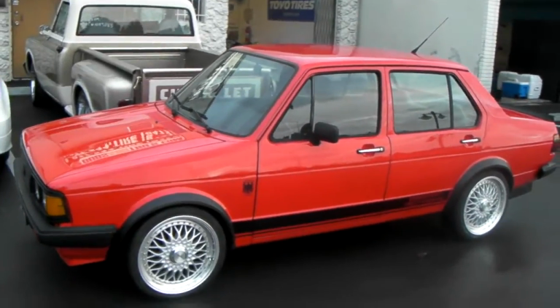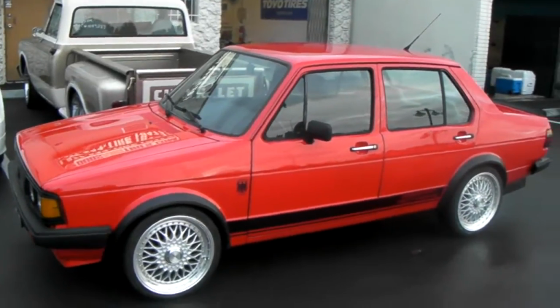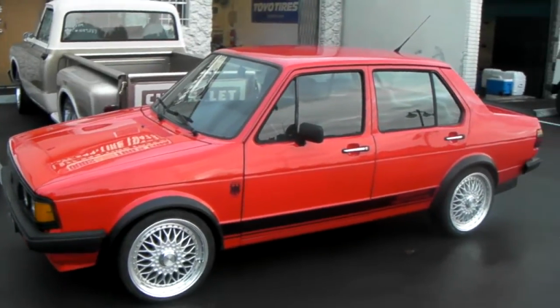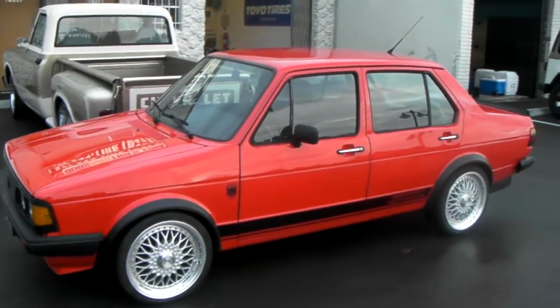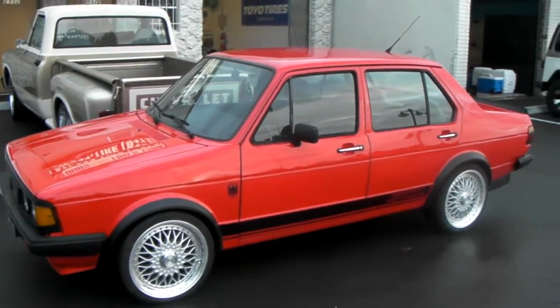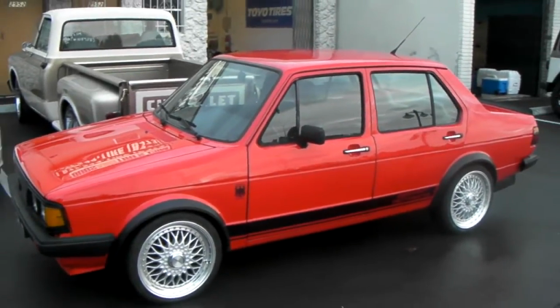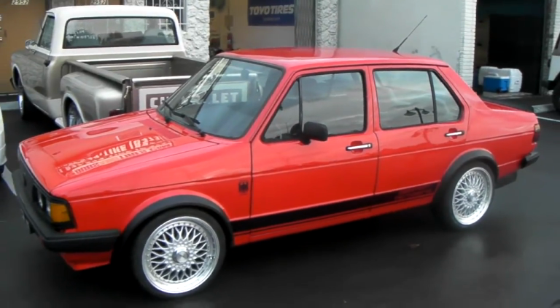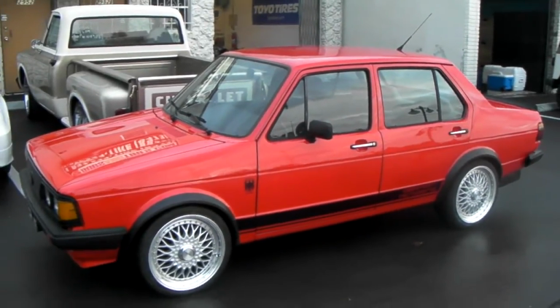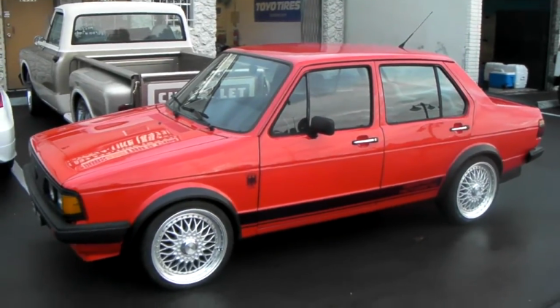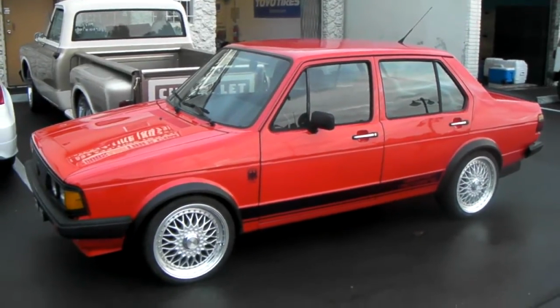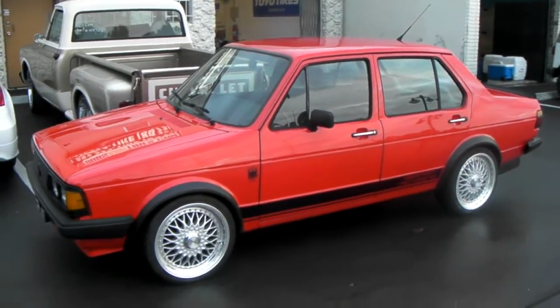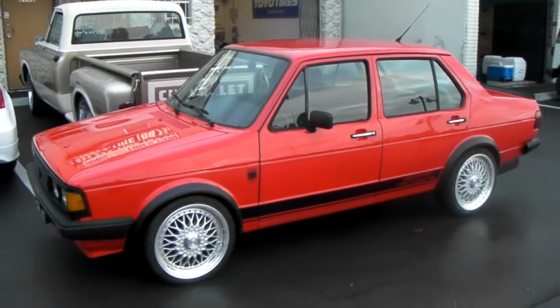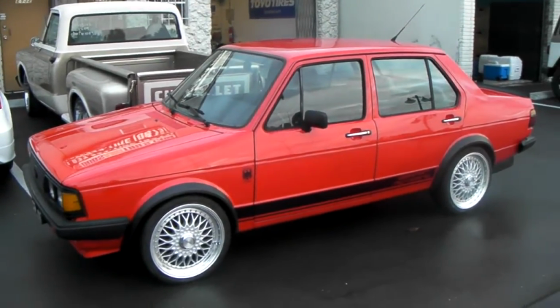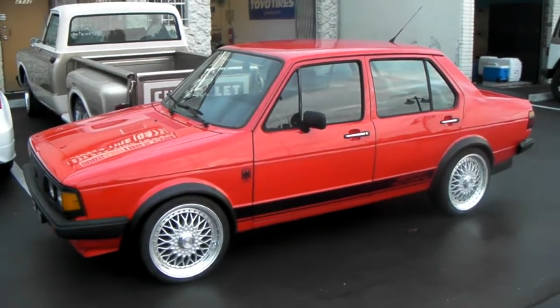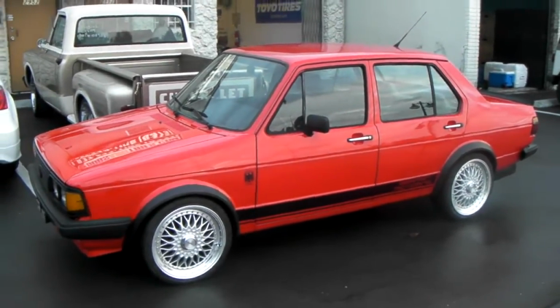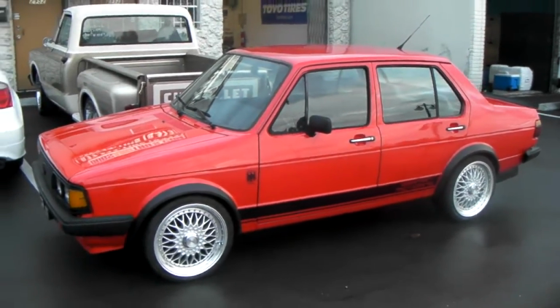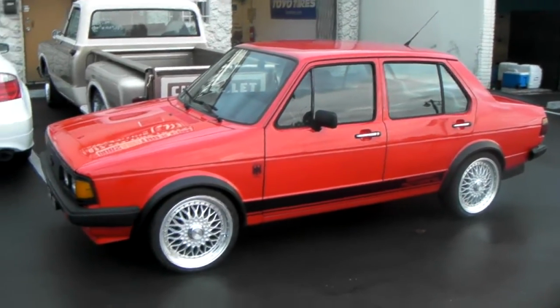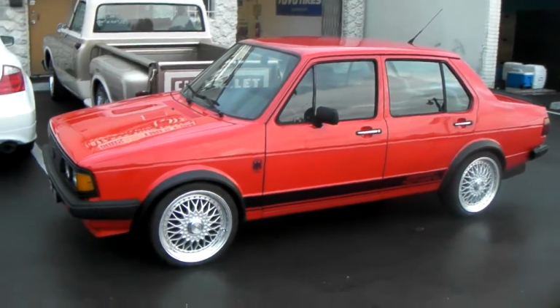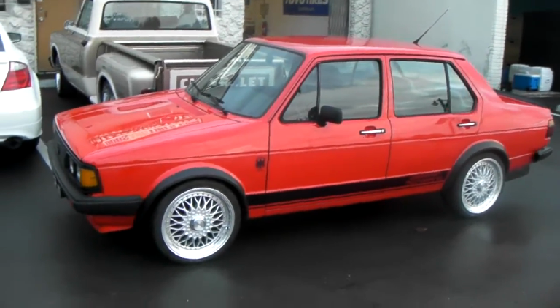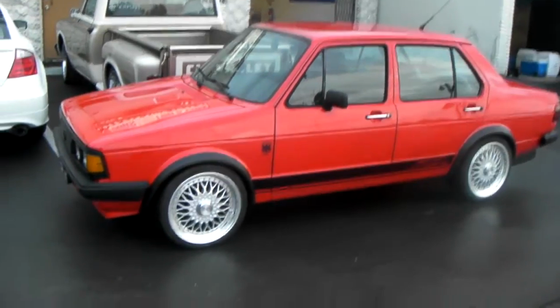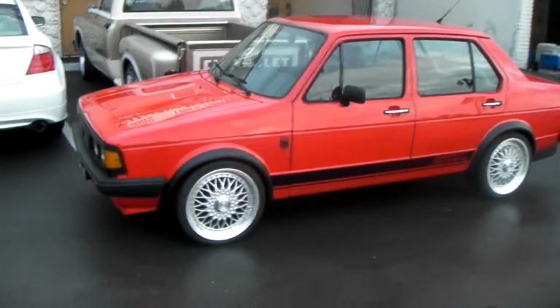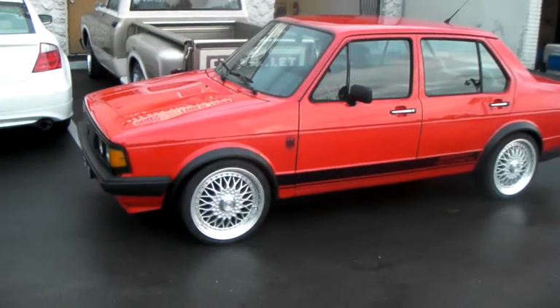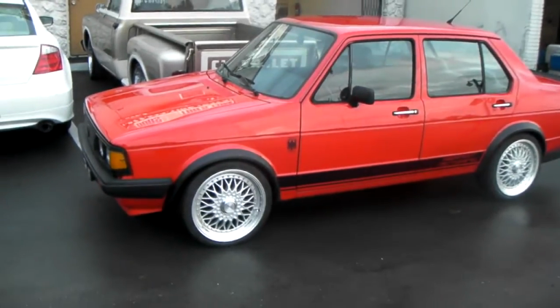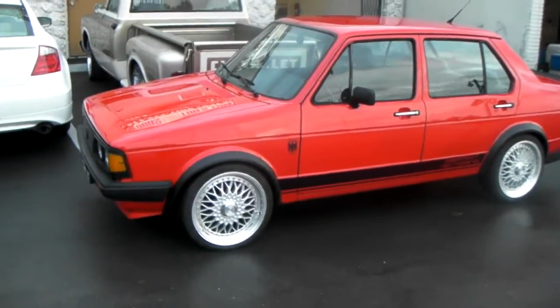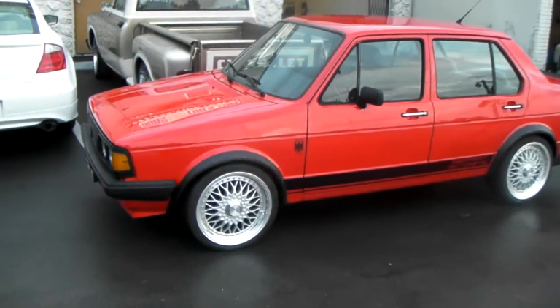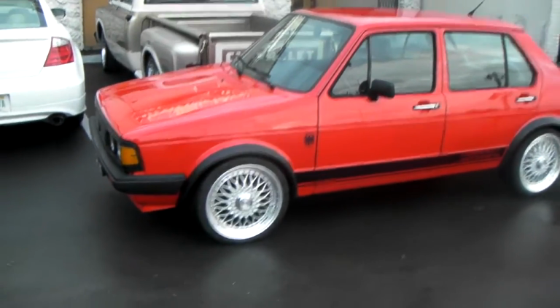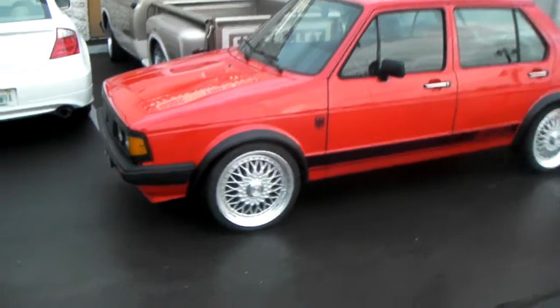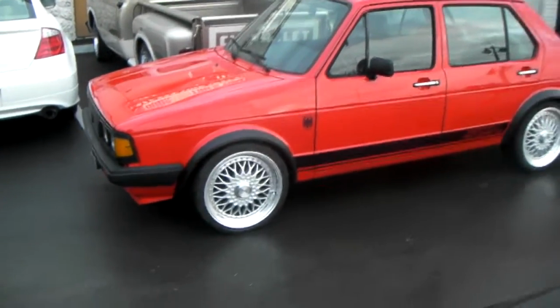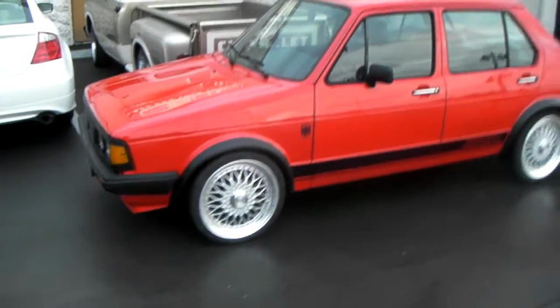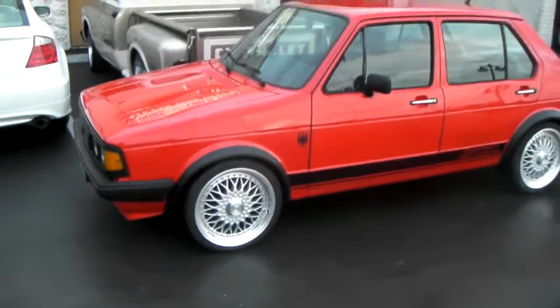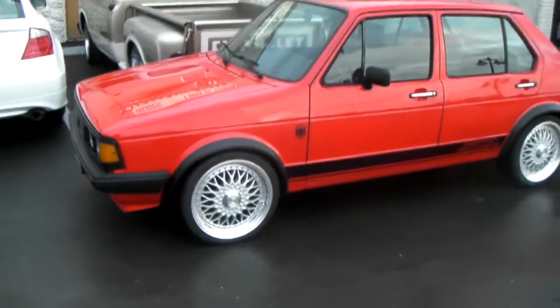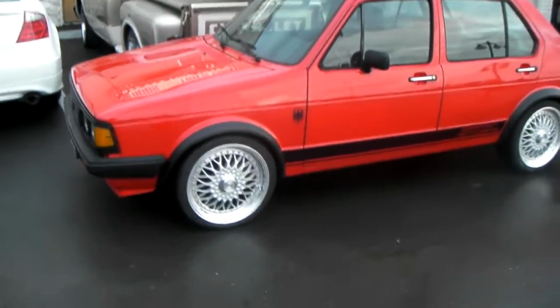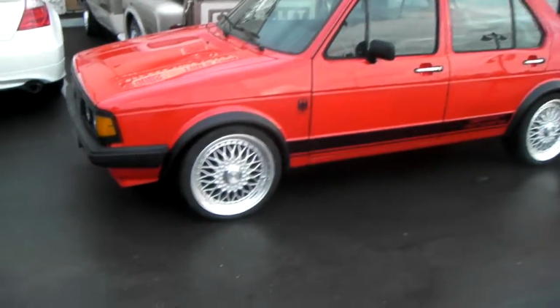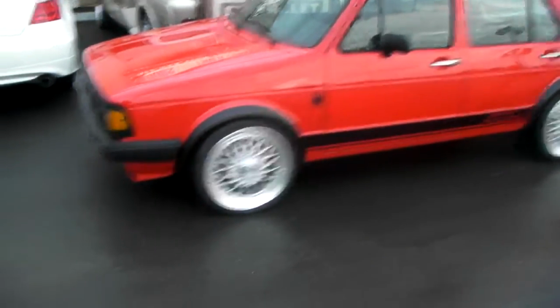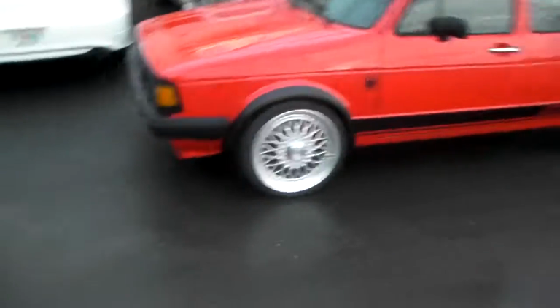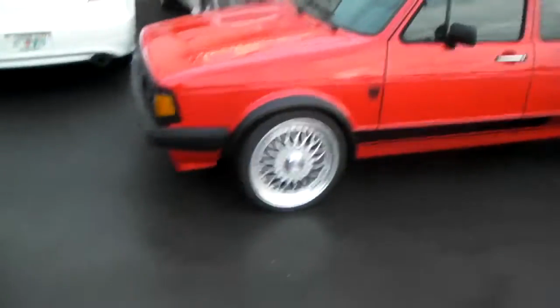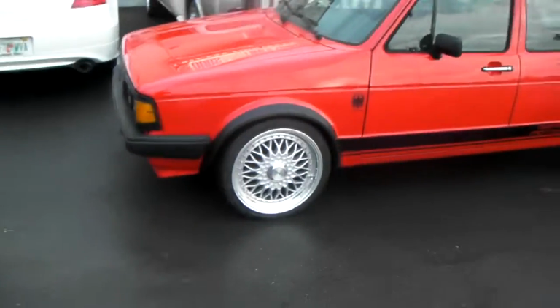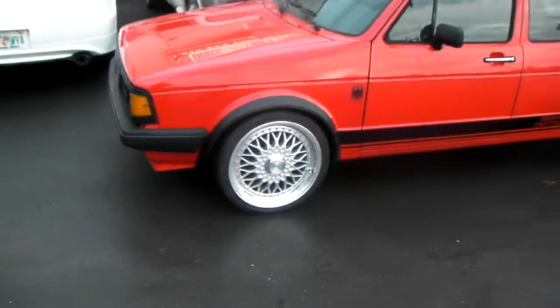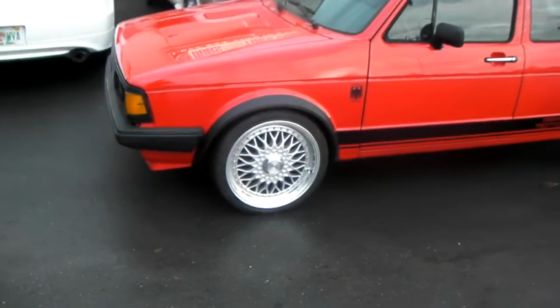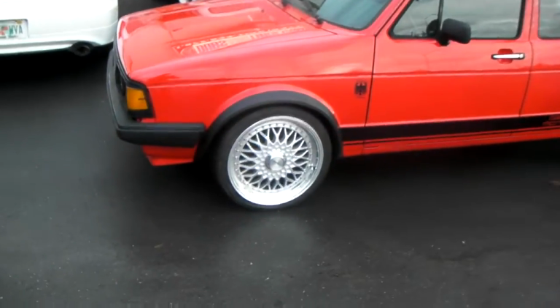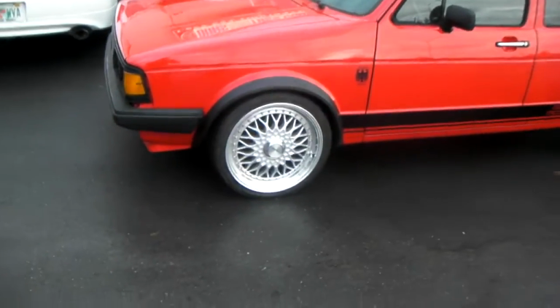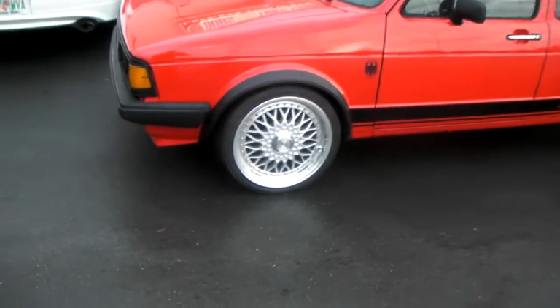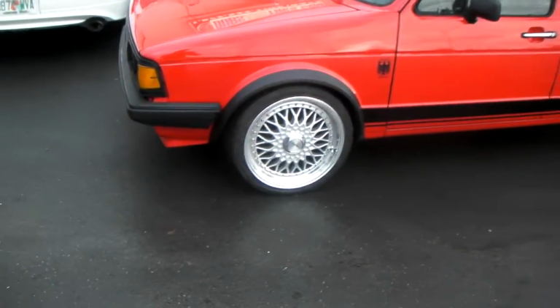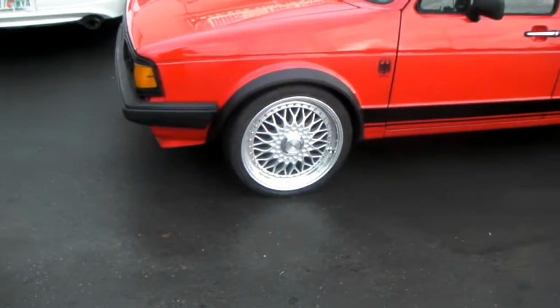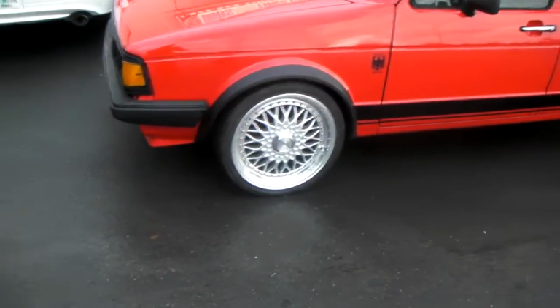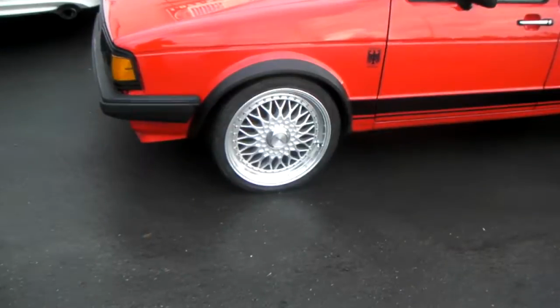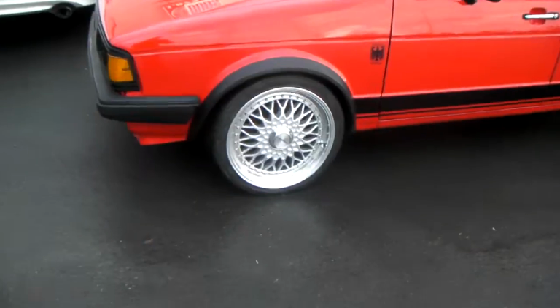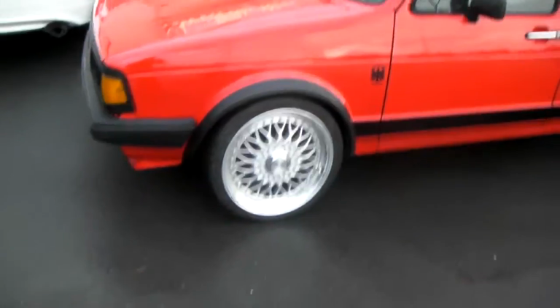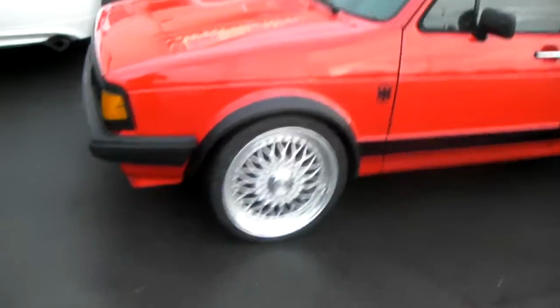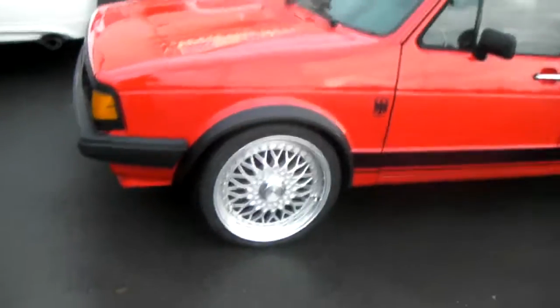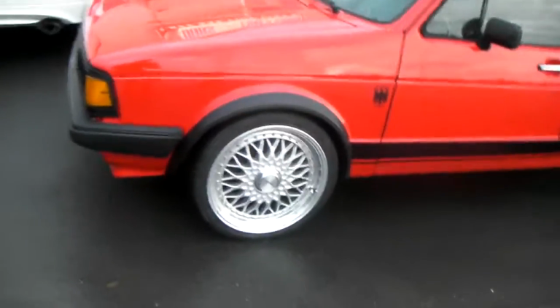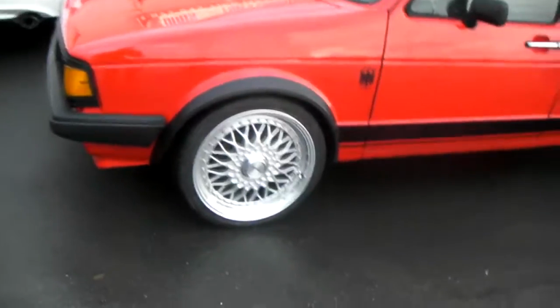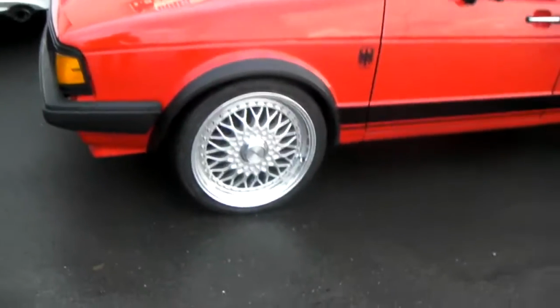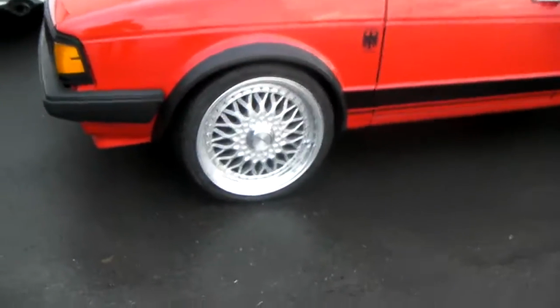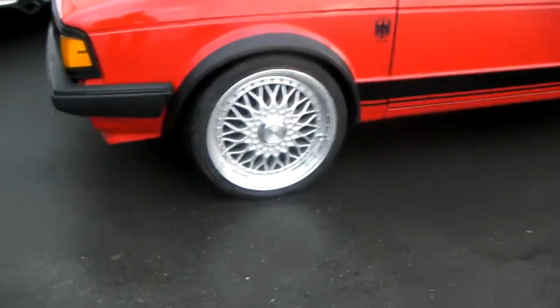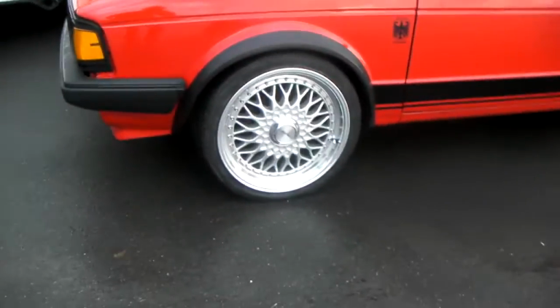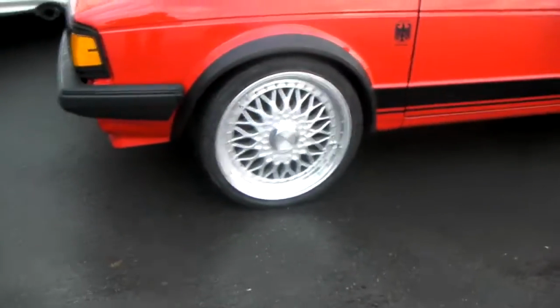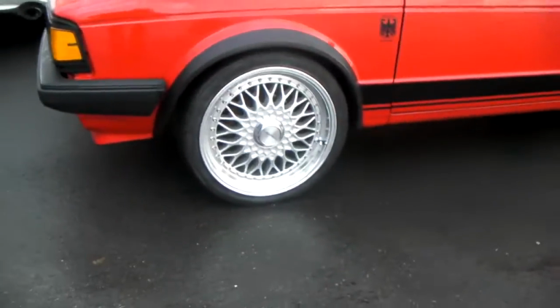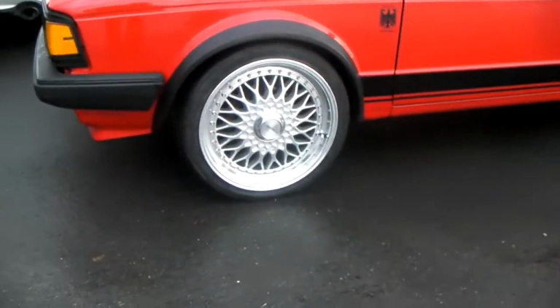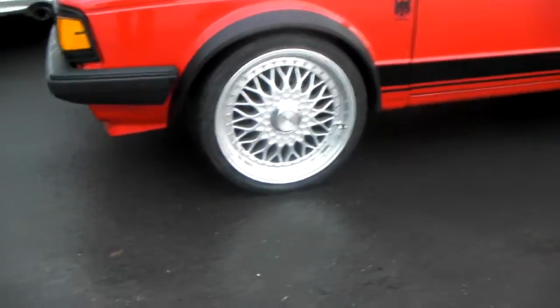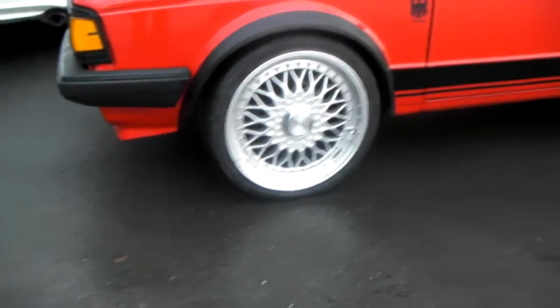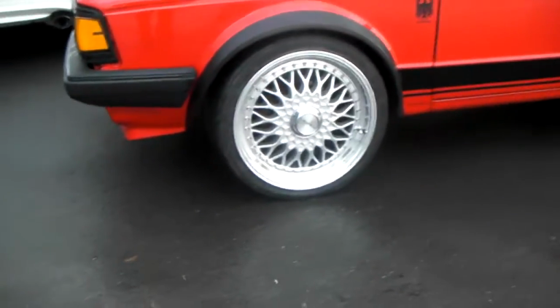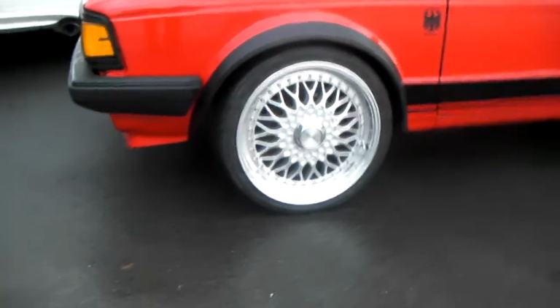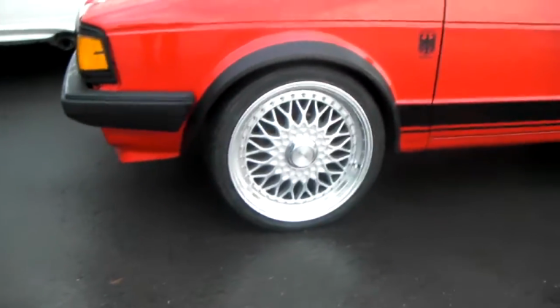They put the Lenzo BSX wheels — BBS replicas — on it. Great looking wheel.